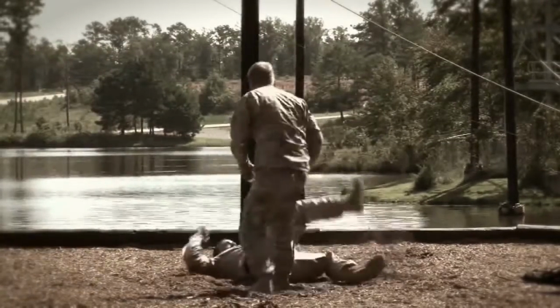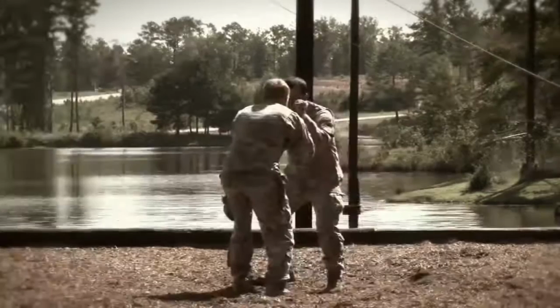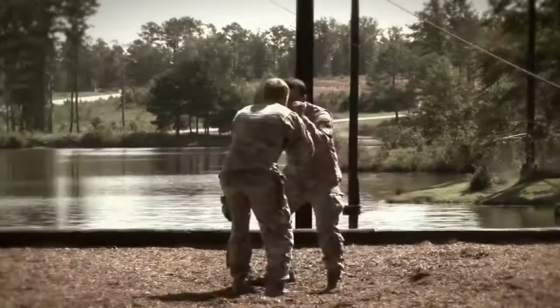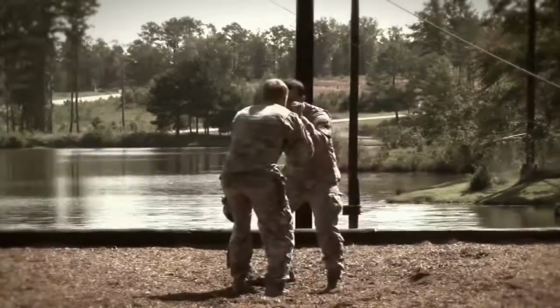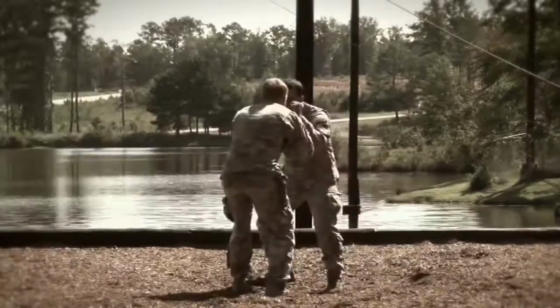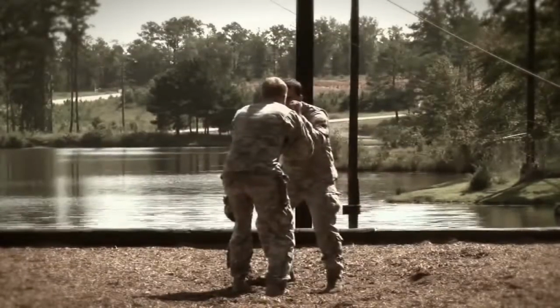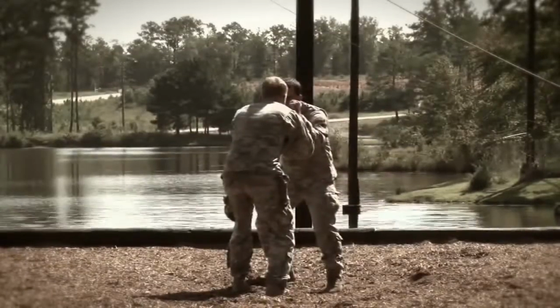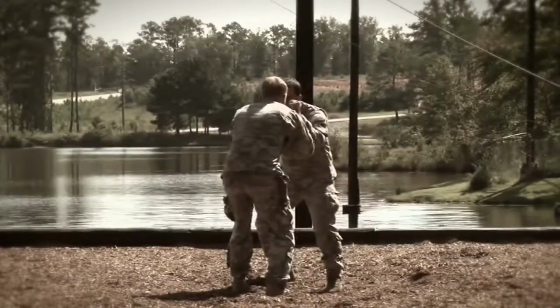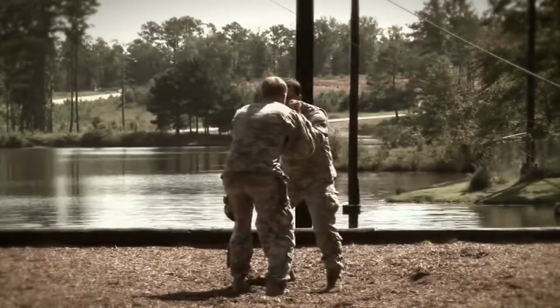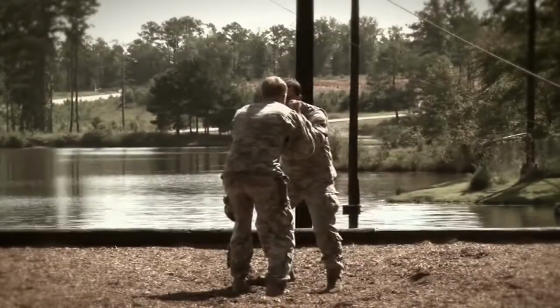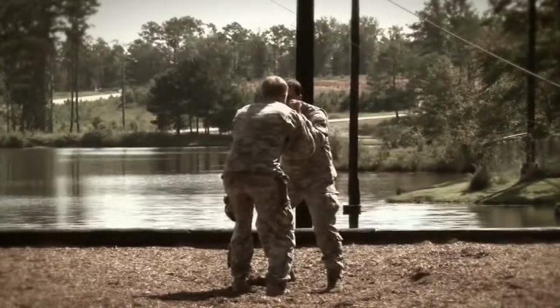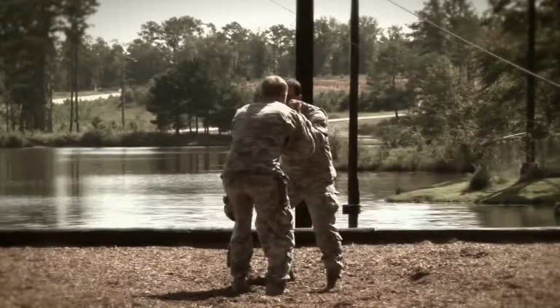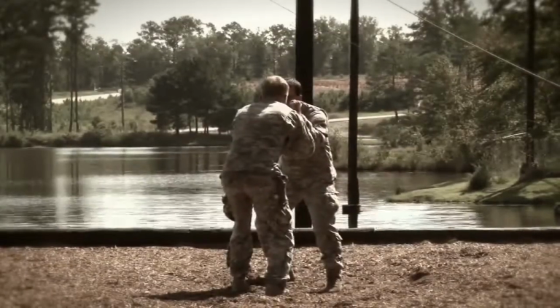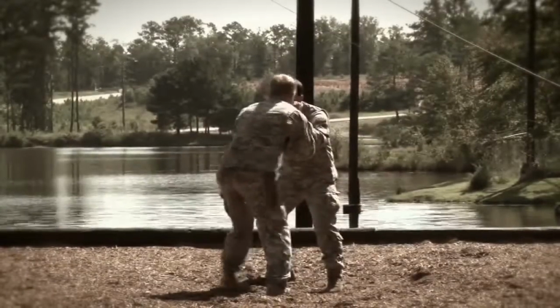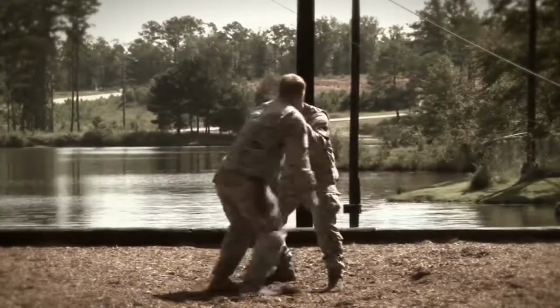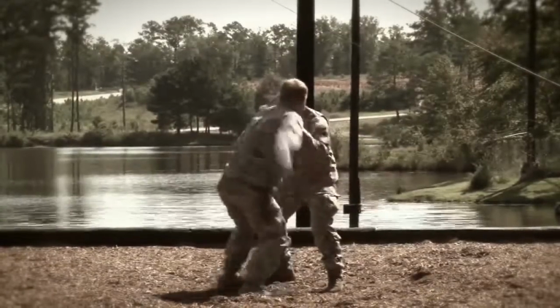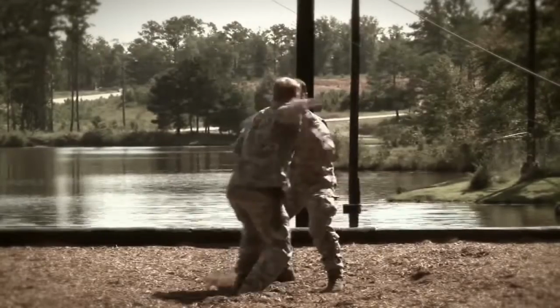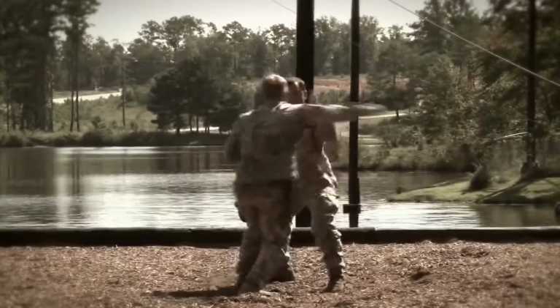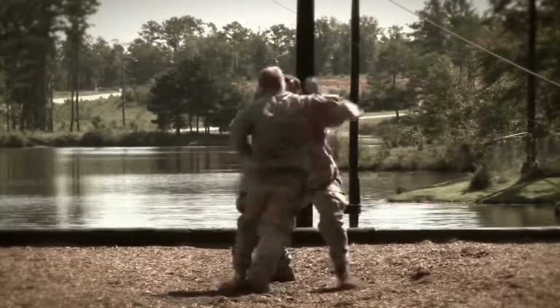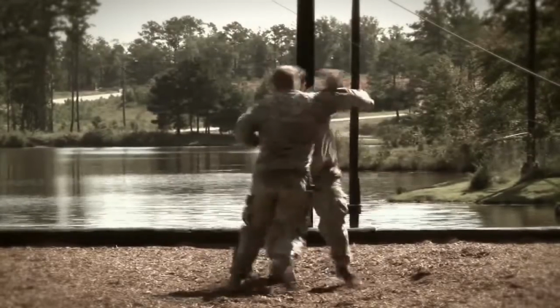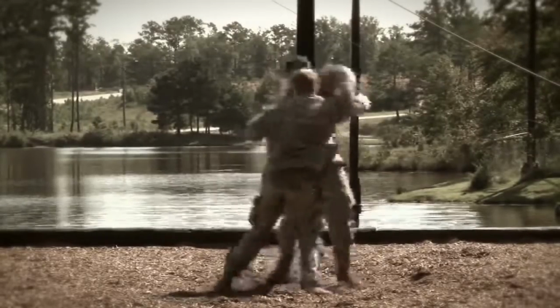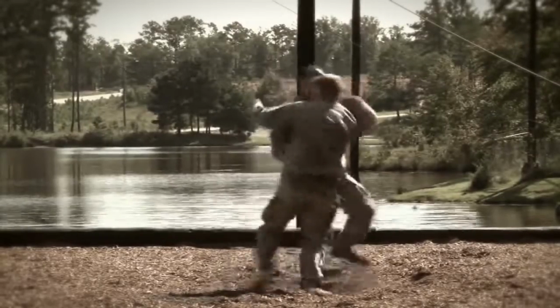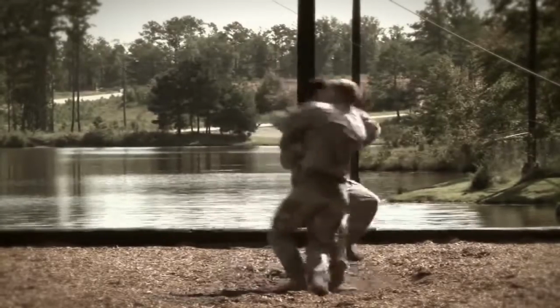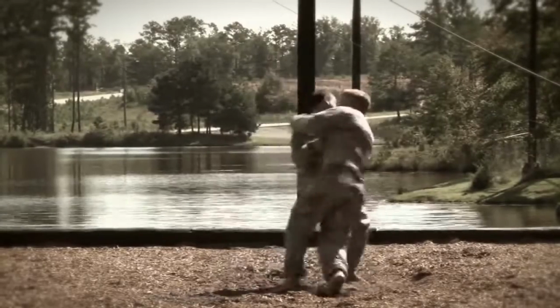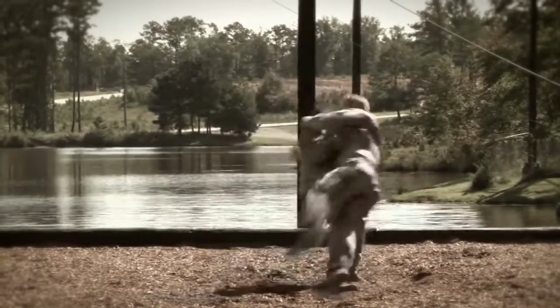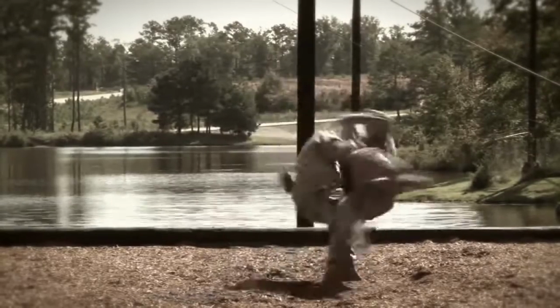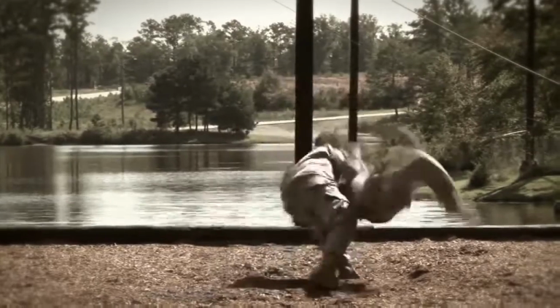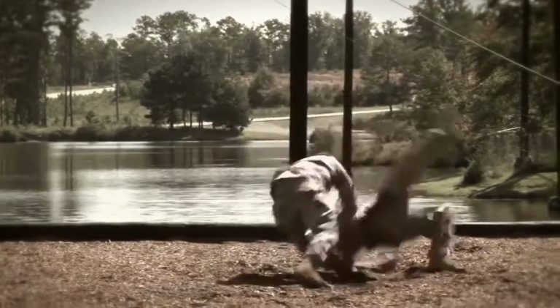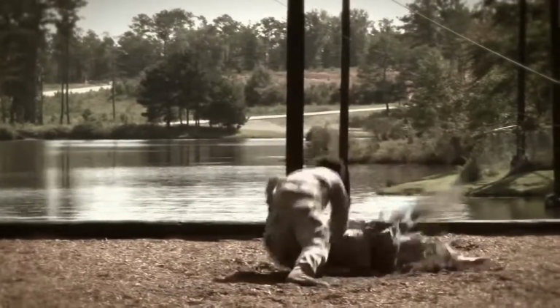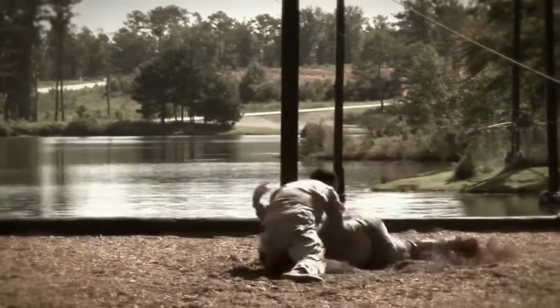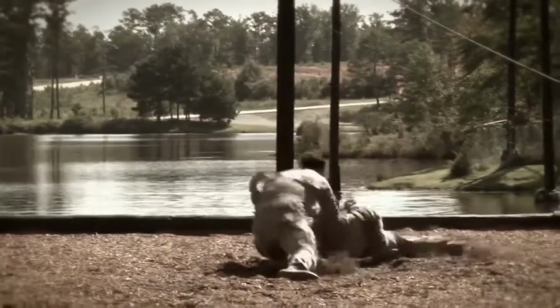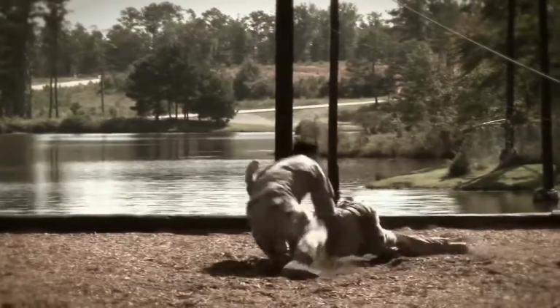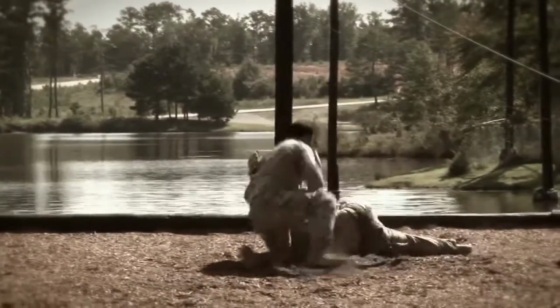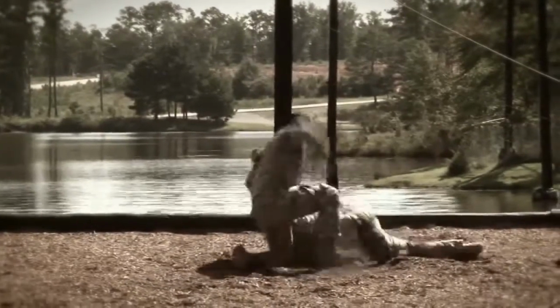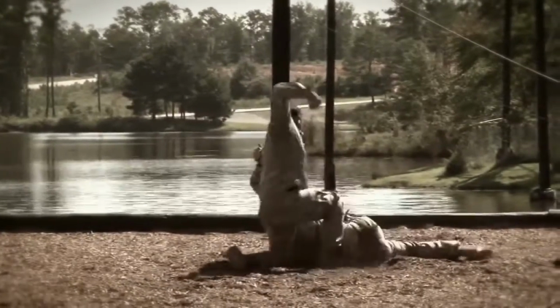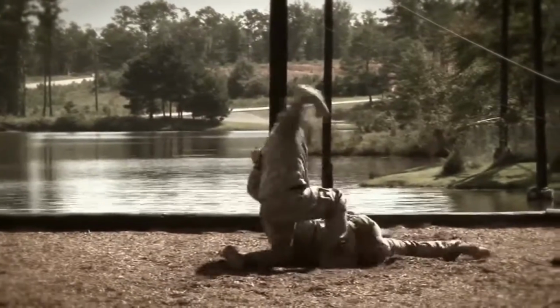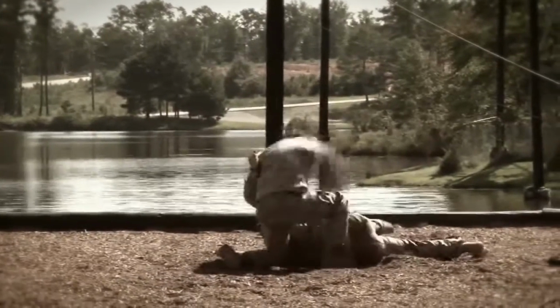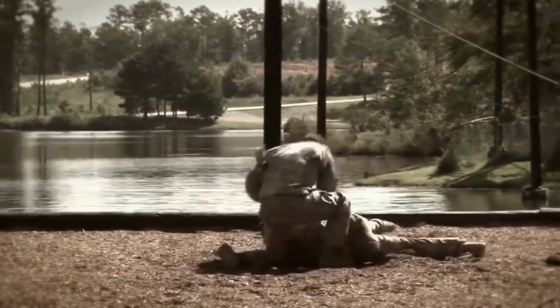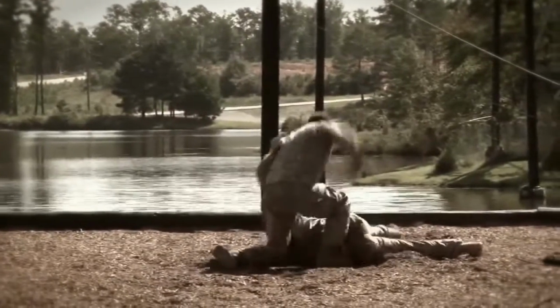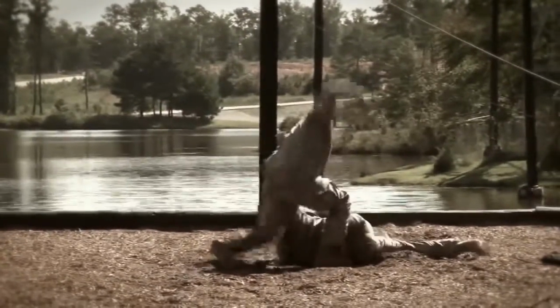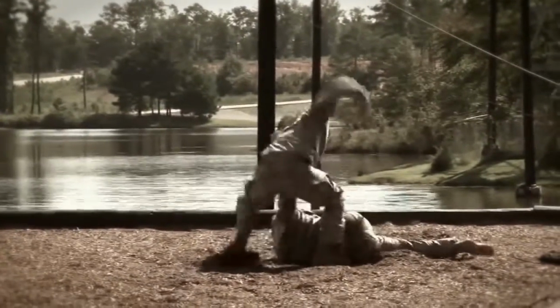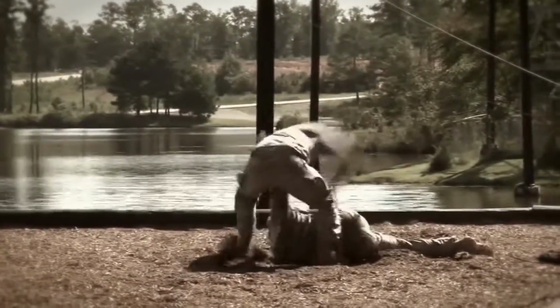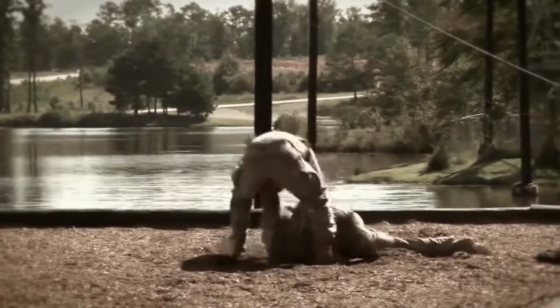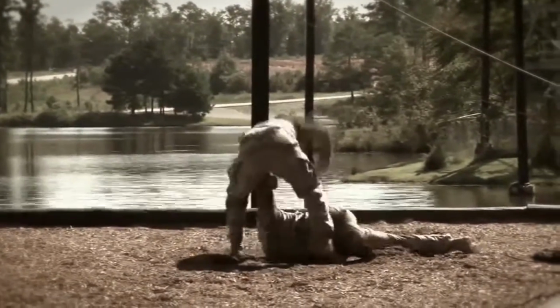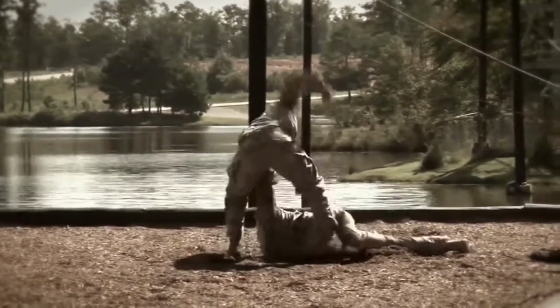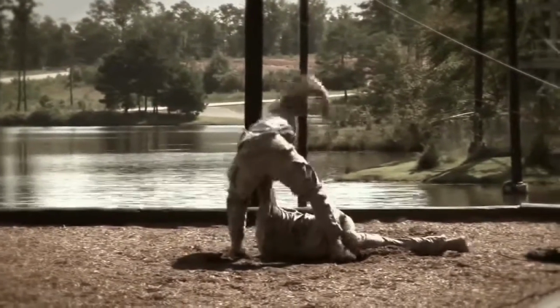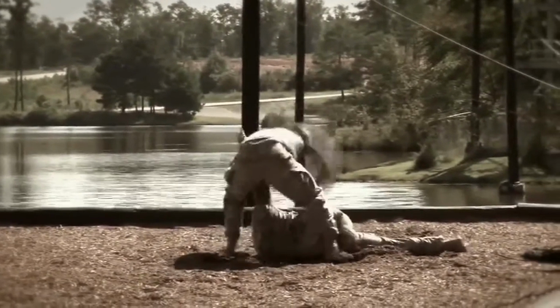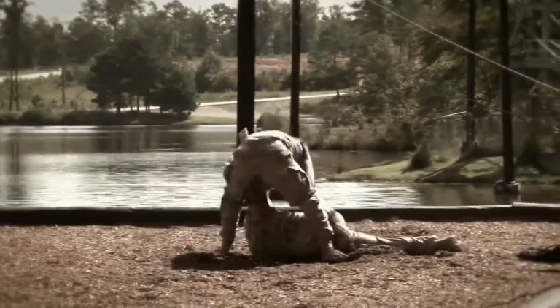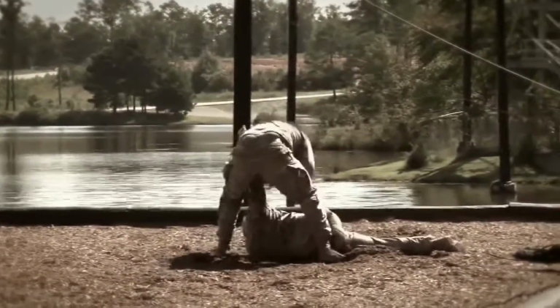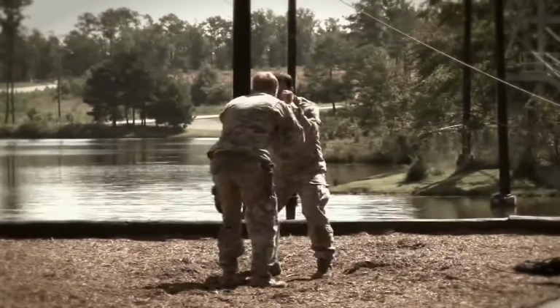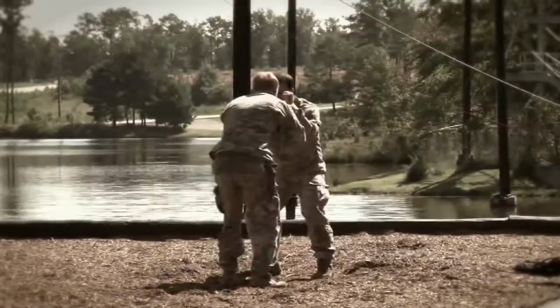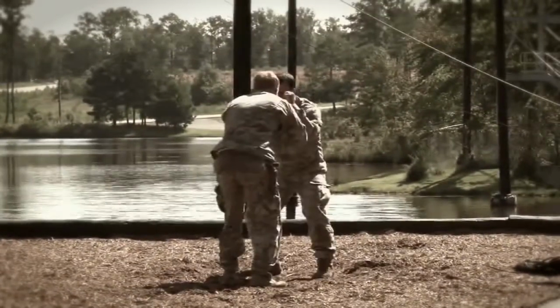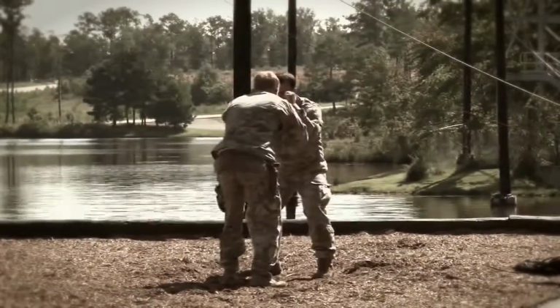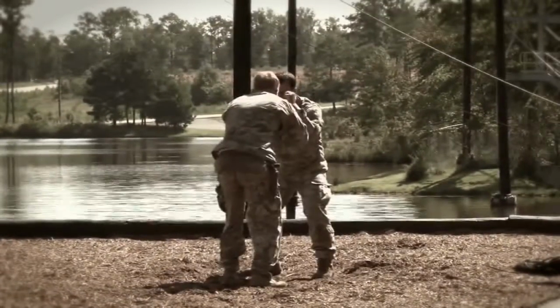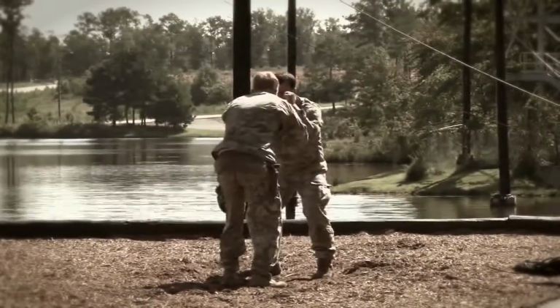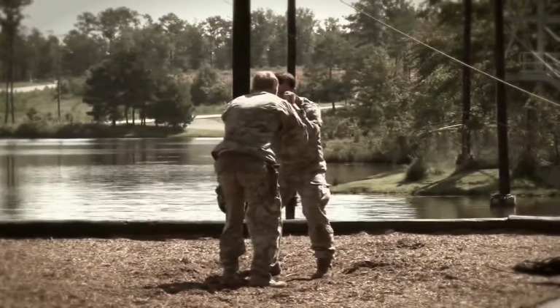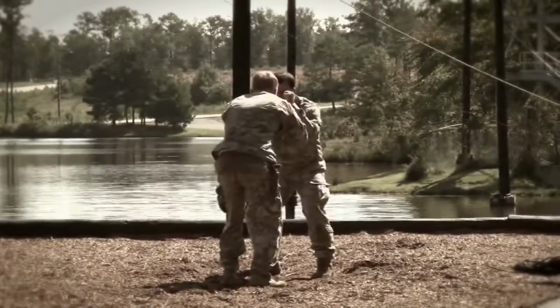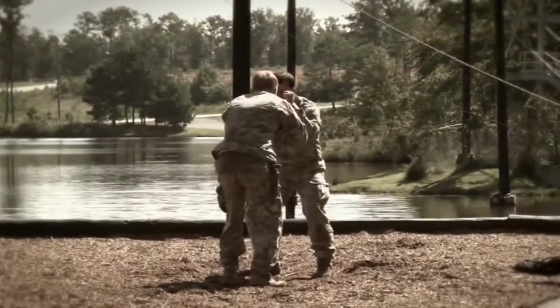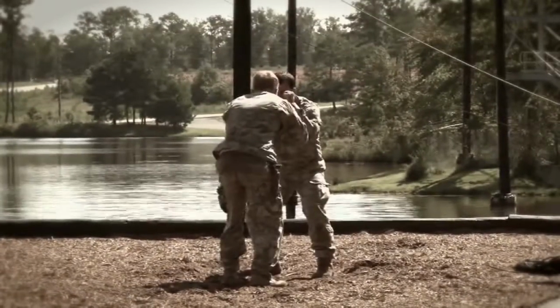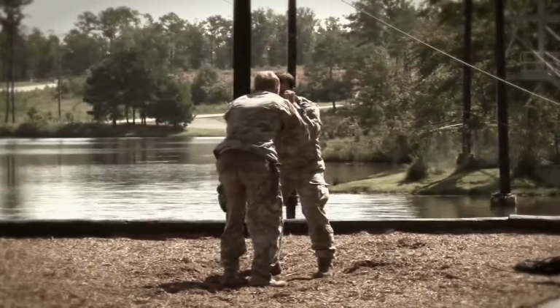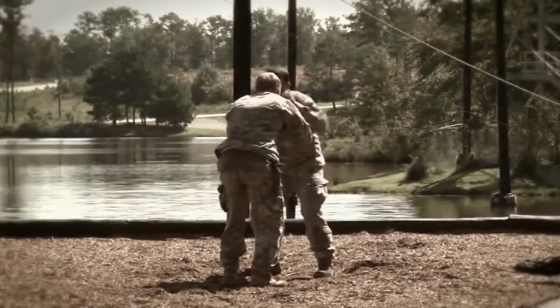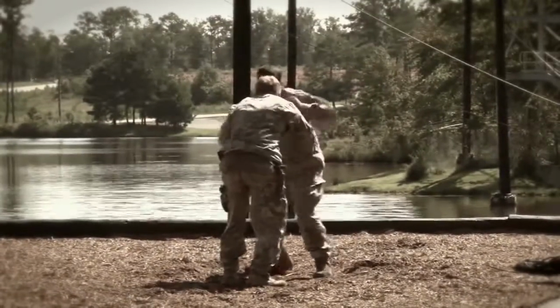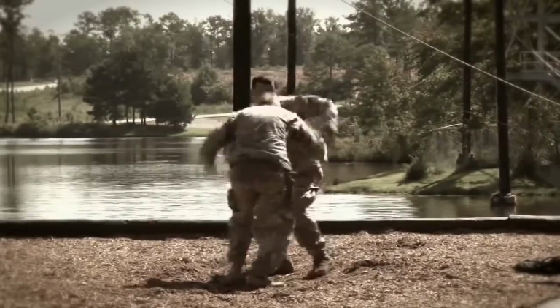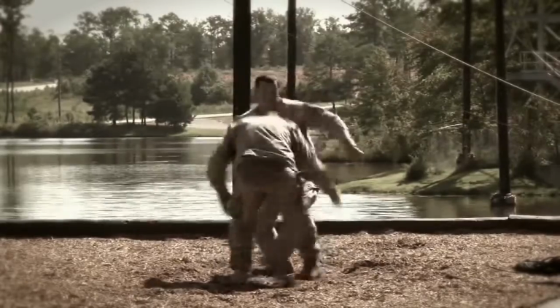Next, the Crosshawk takedown. And the front leg takedown.